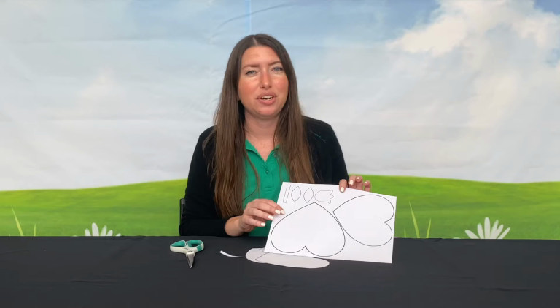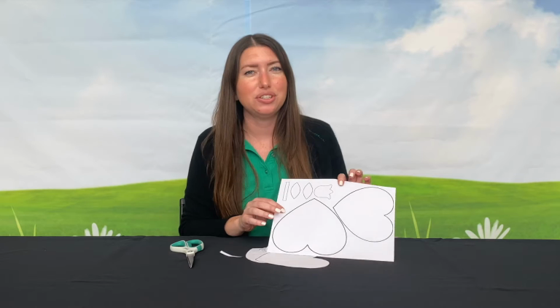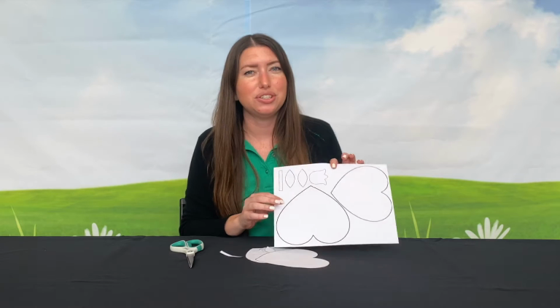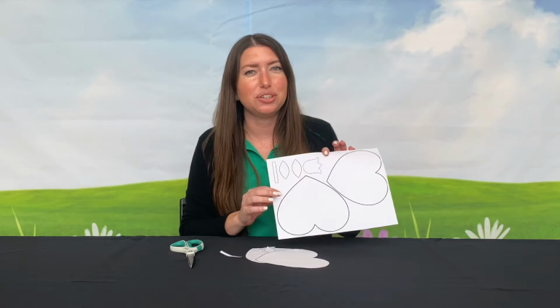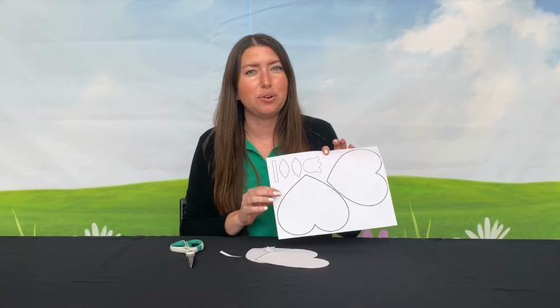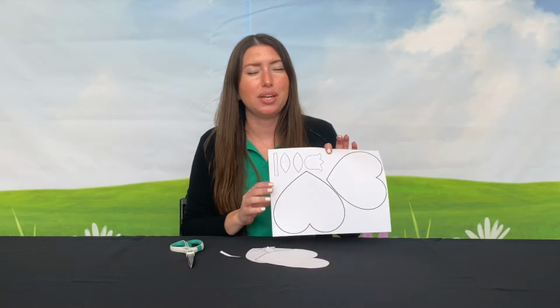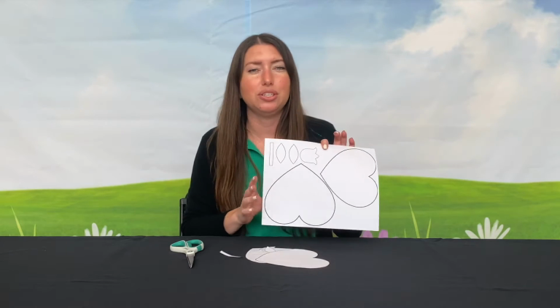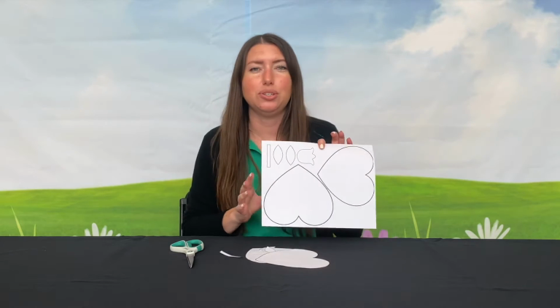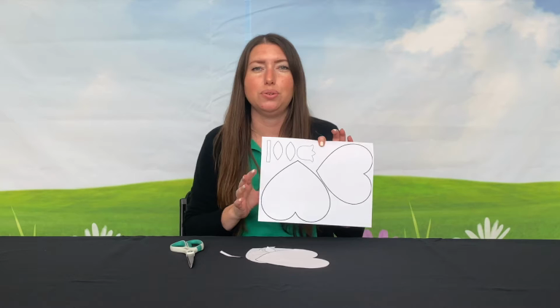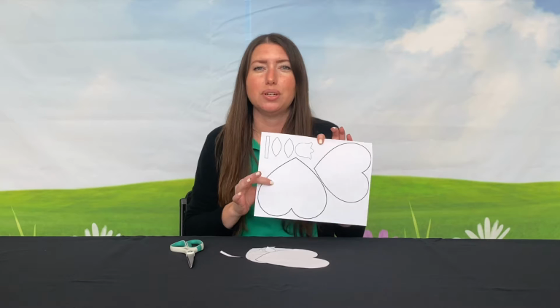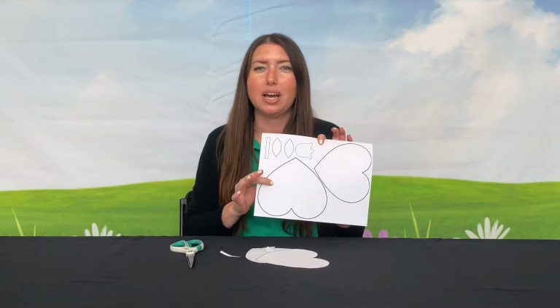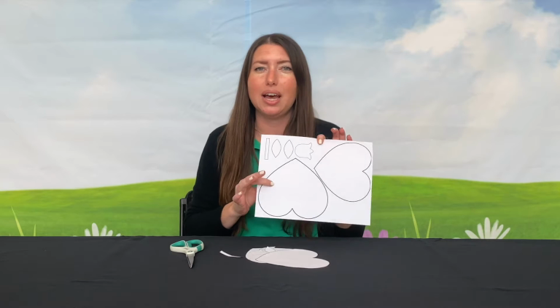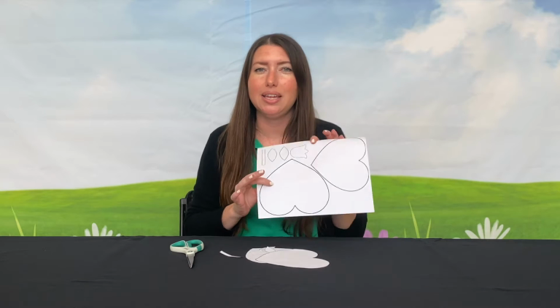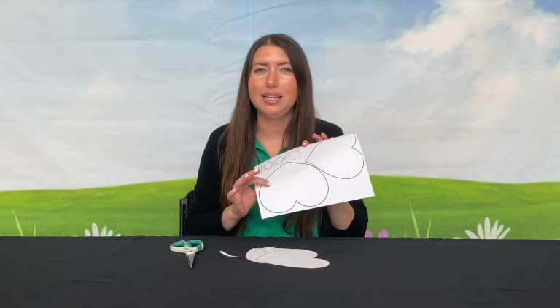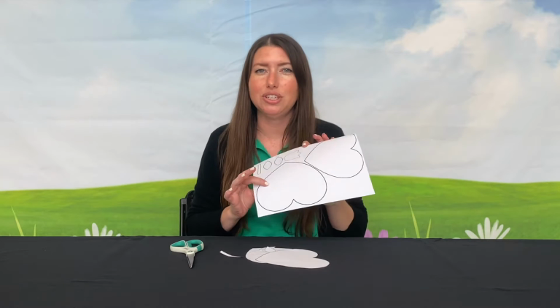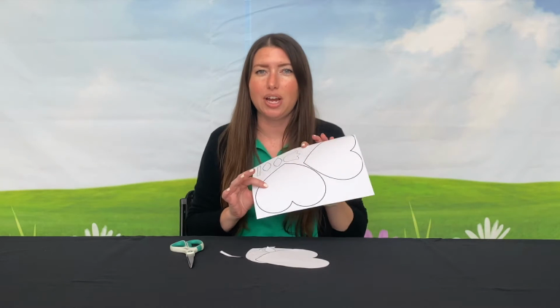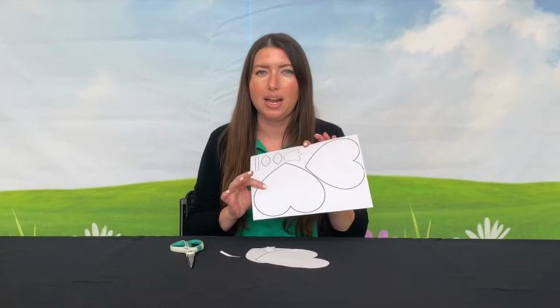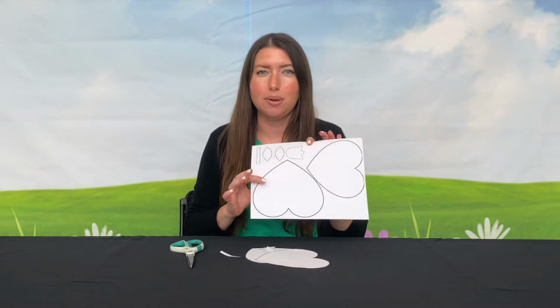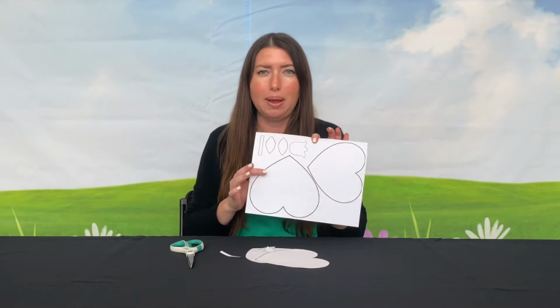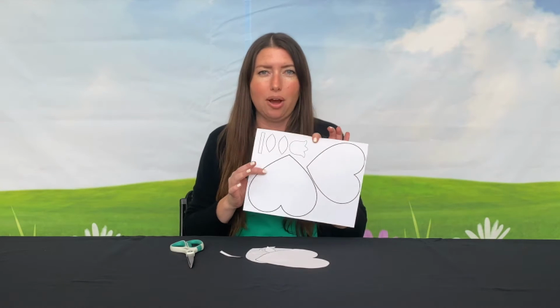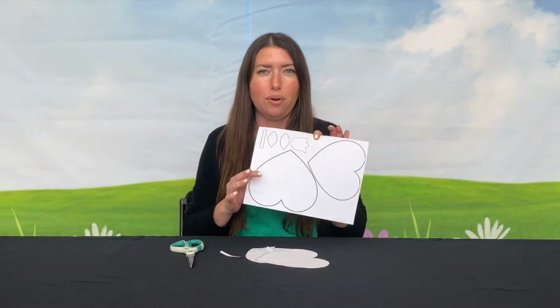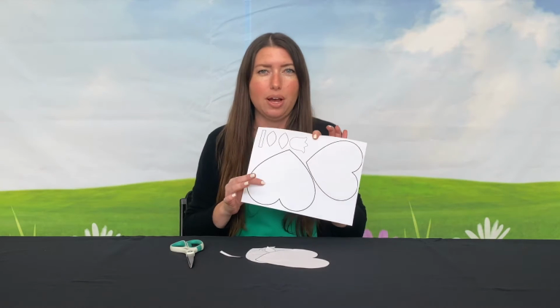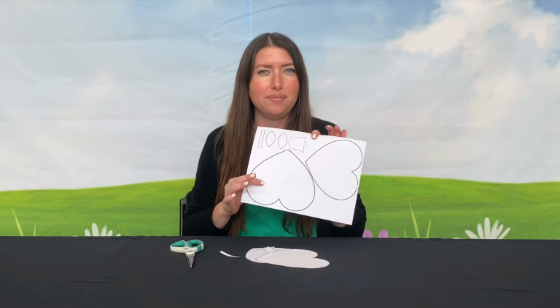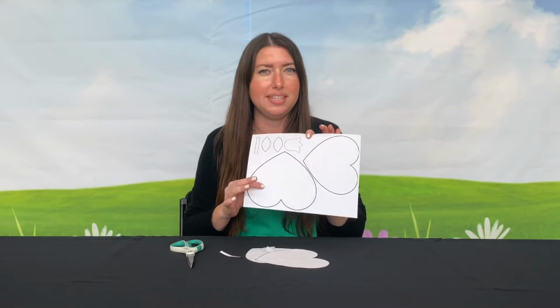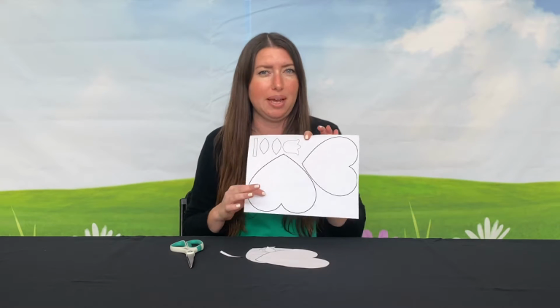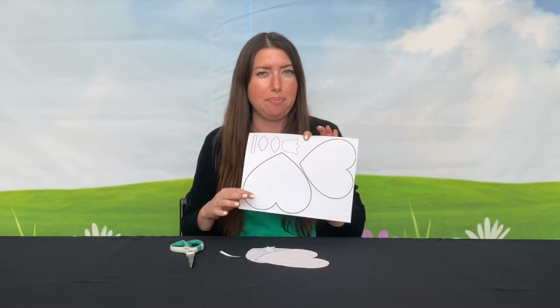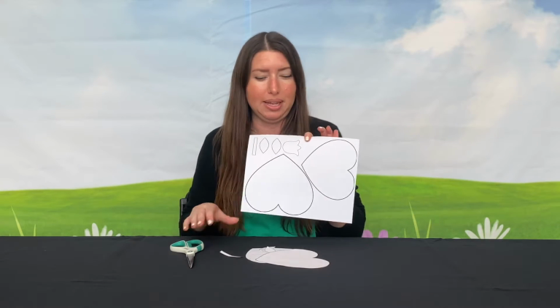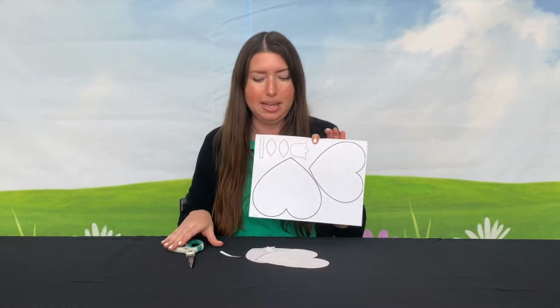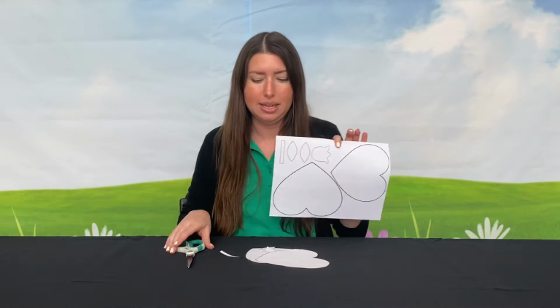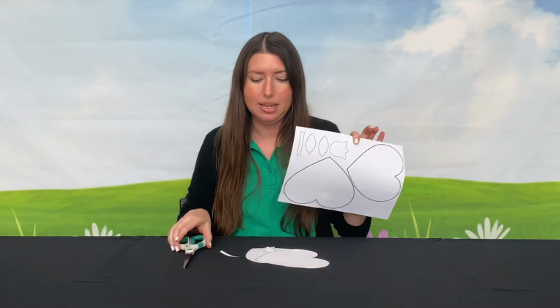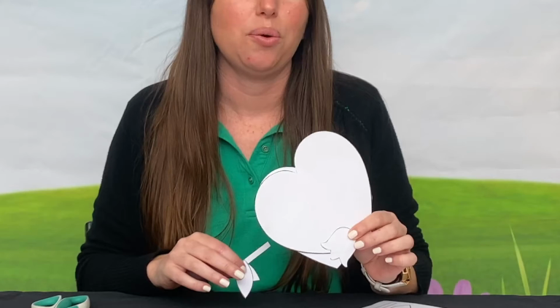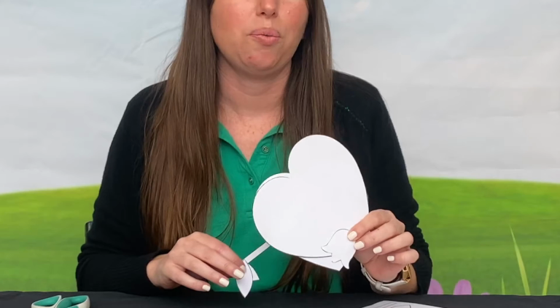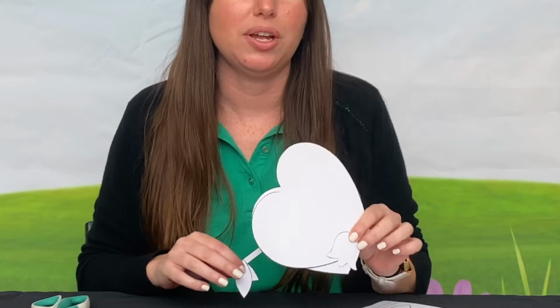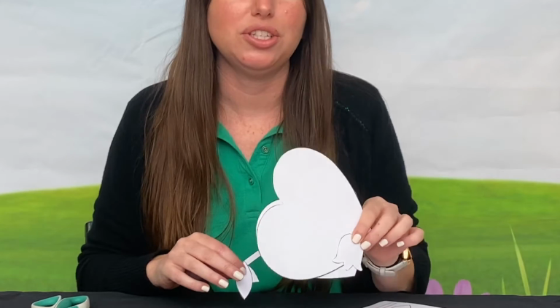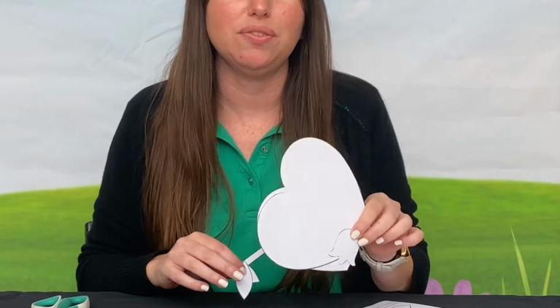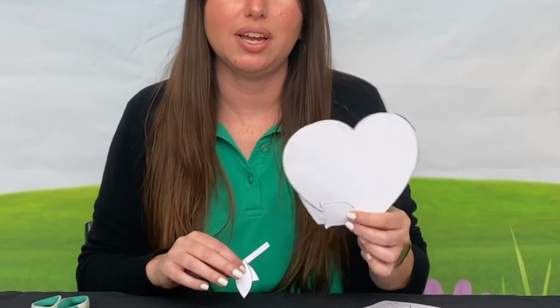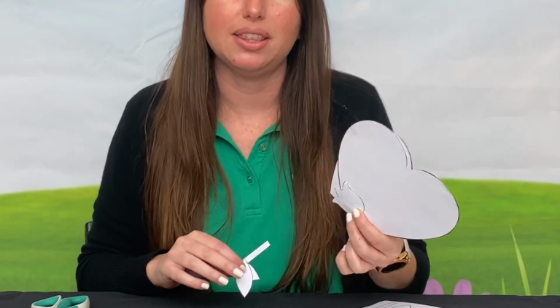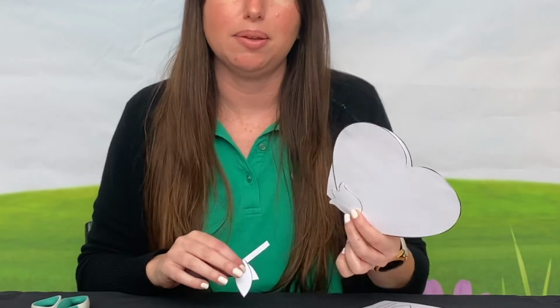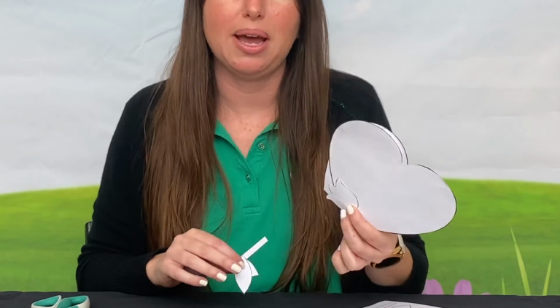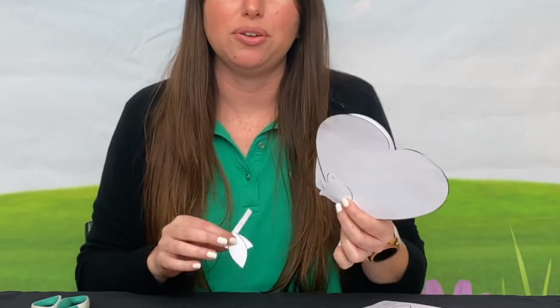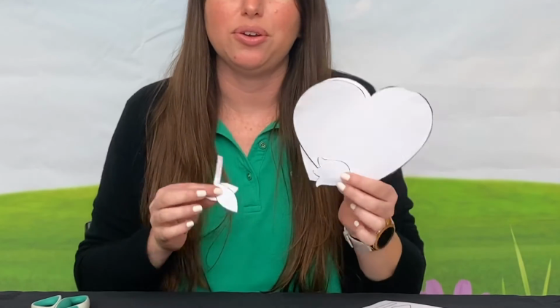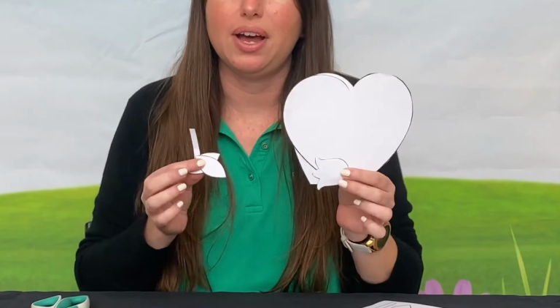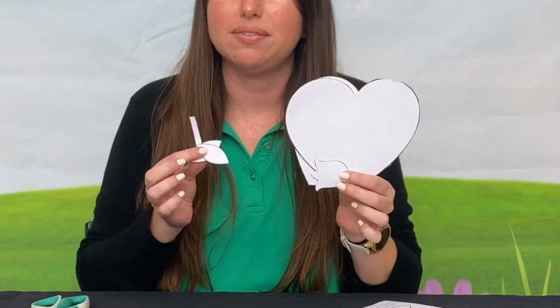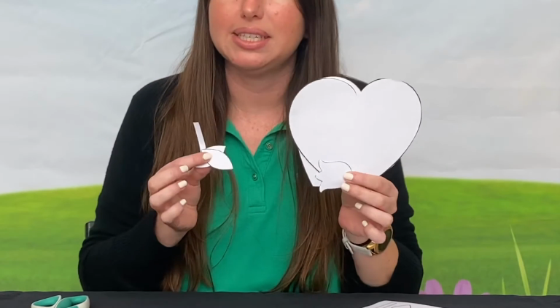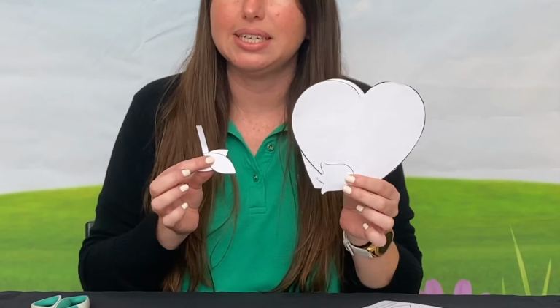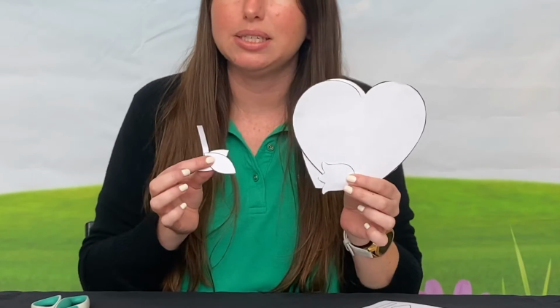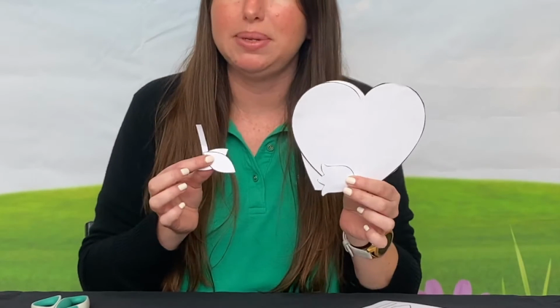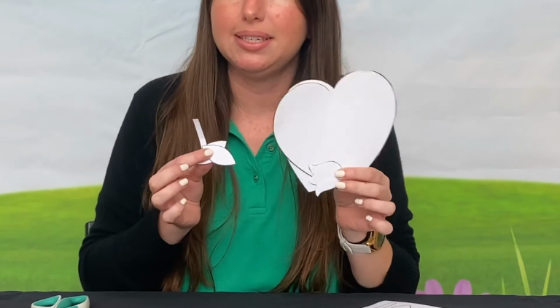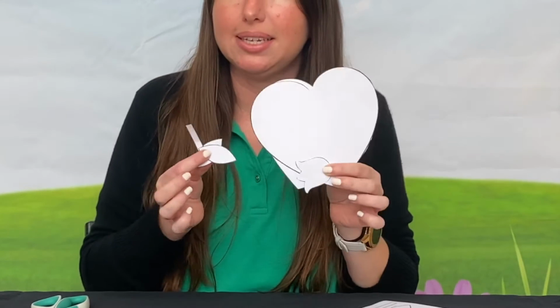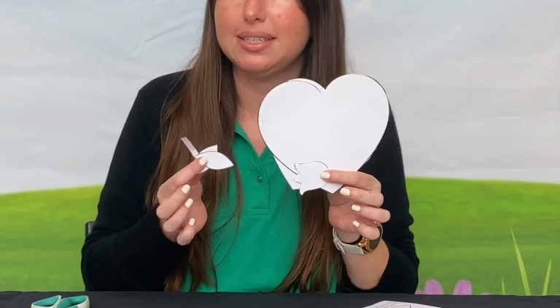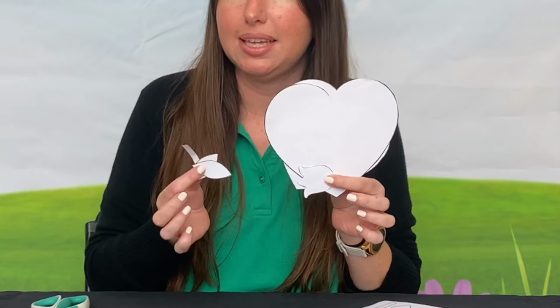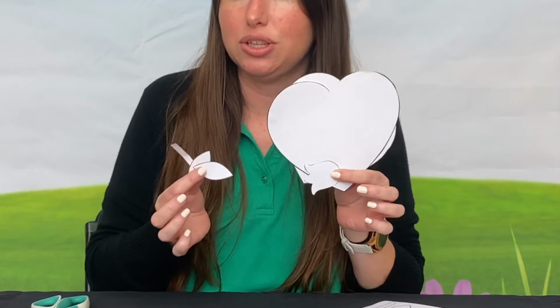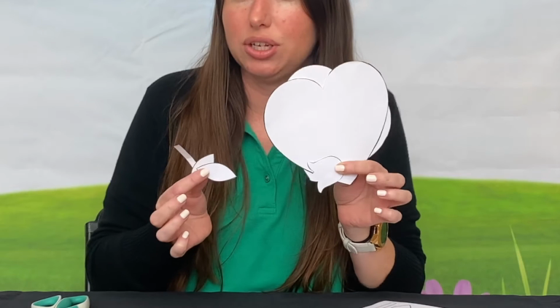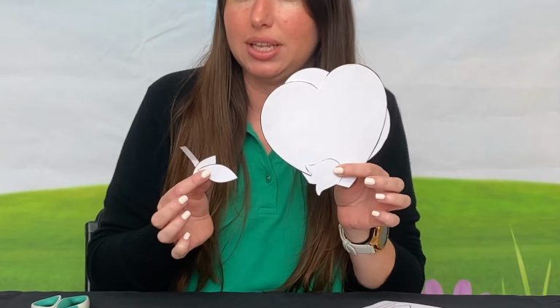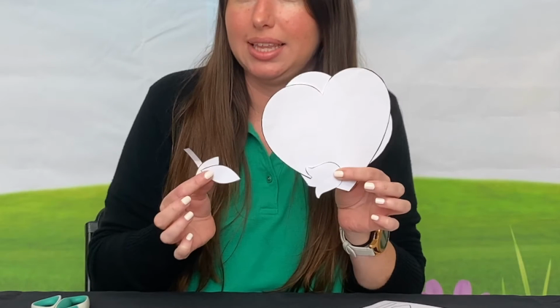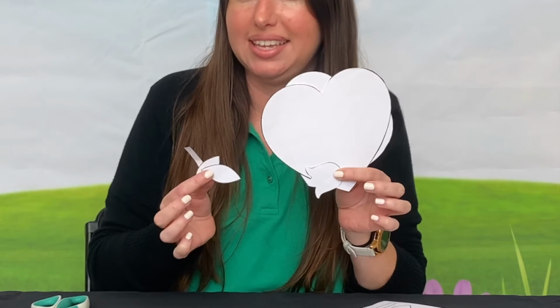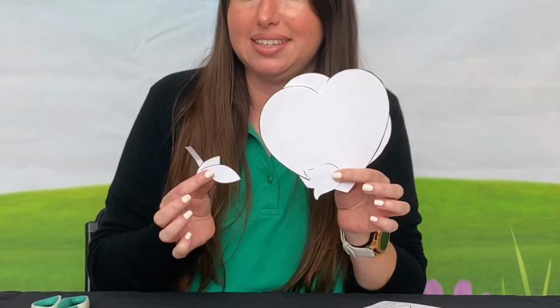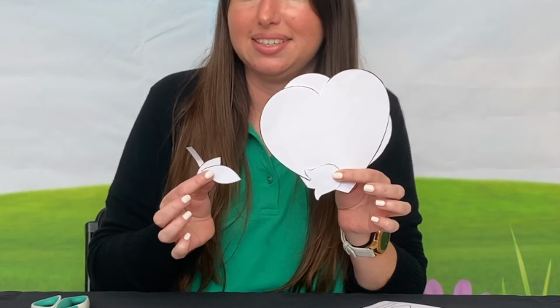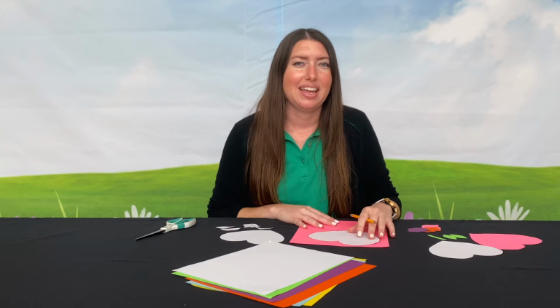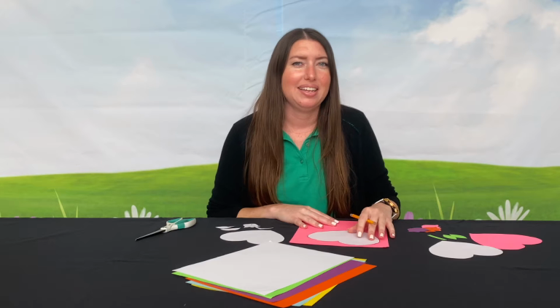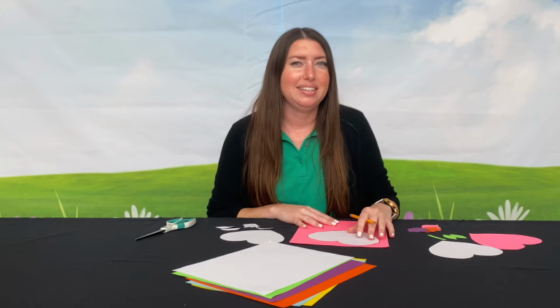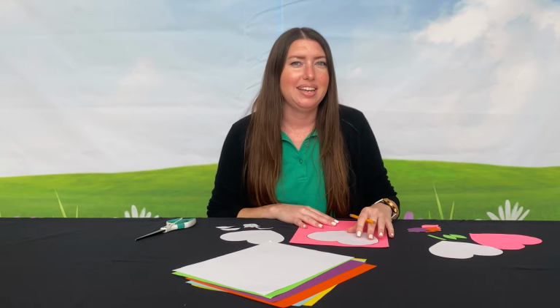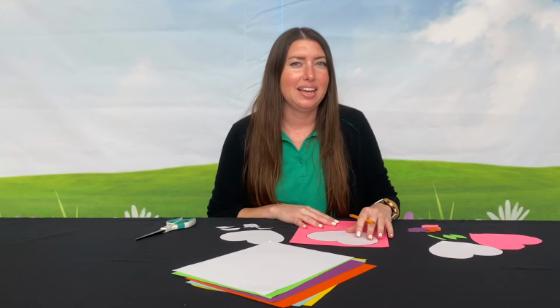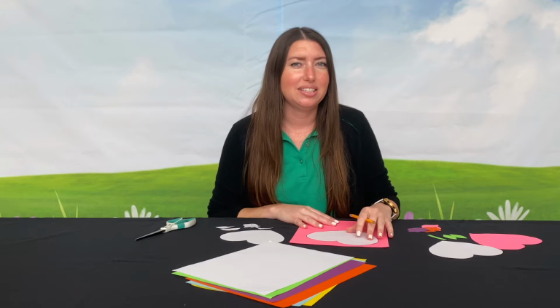First, you're going to cut each item out of the template. Once you've cut them out, you'll have six pieces that look like this.